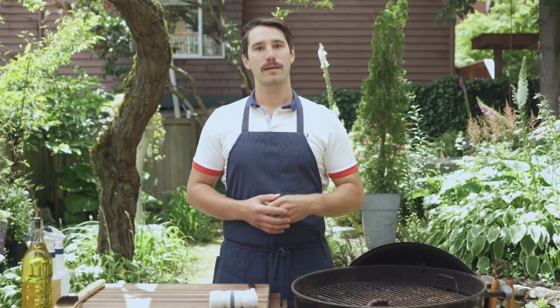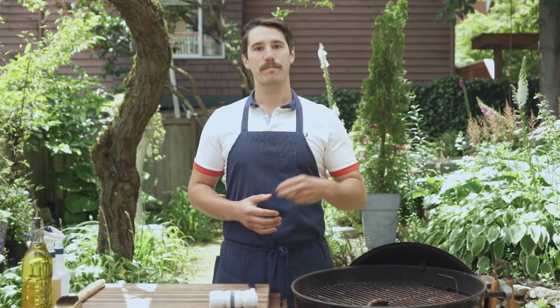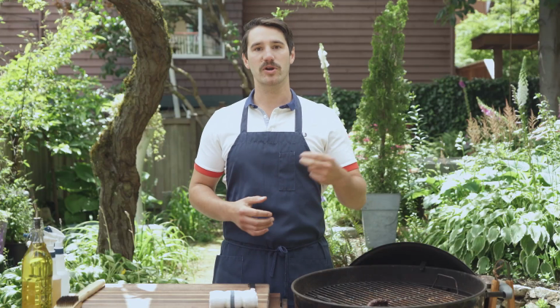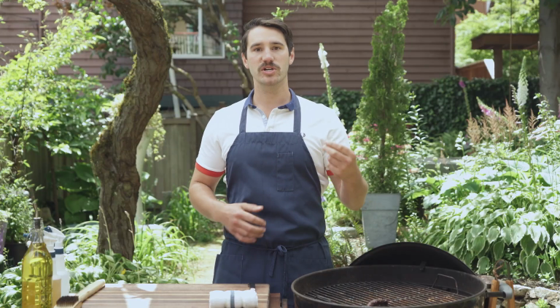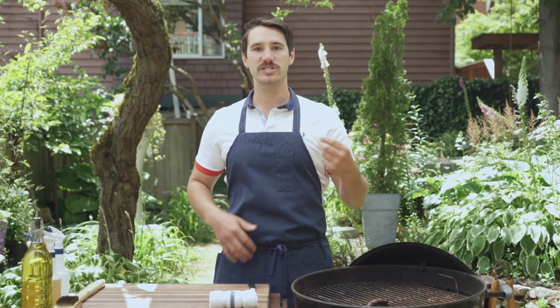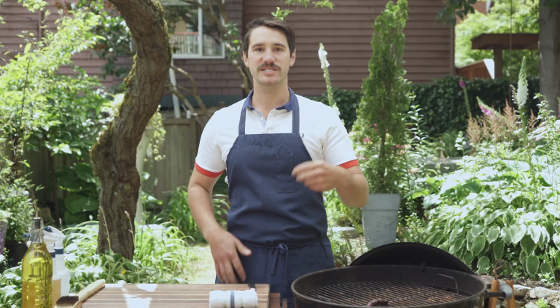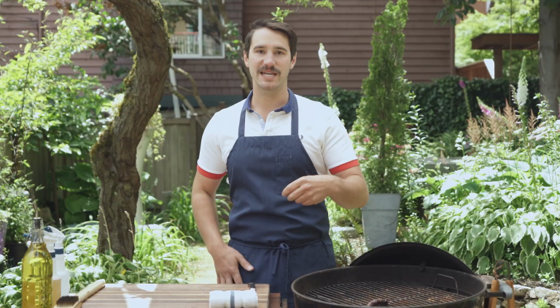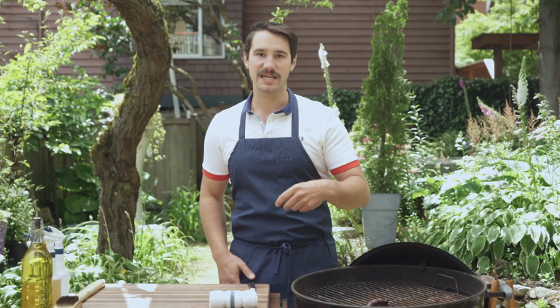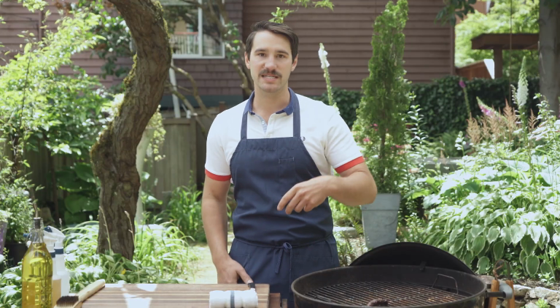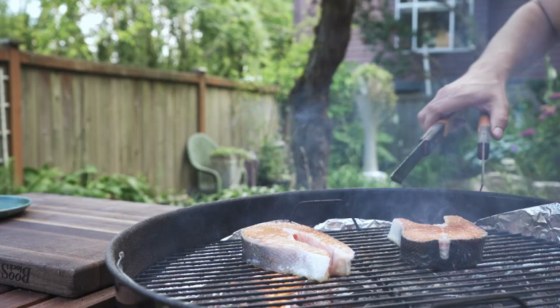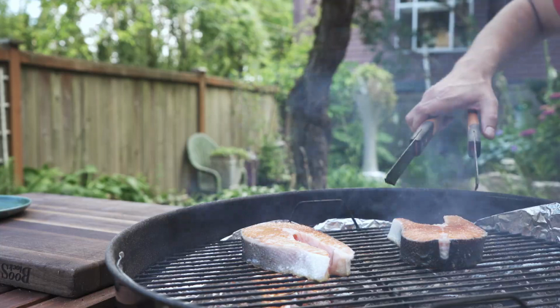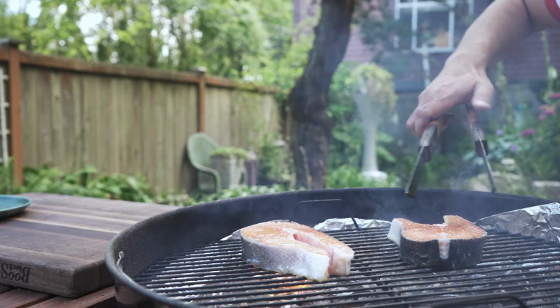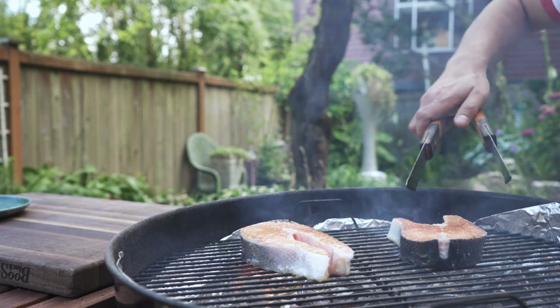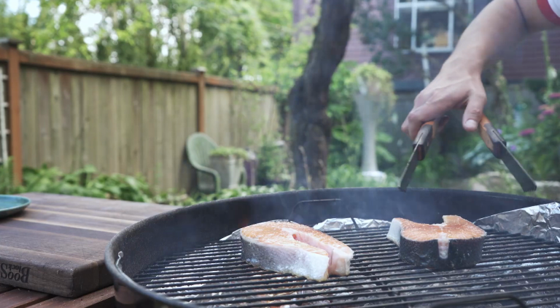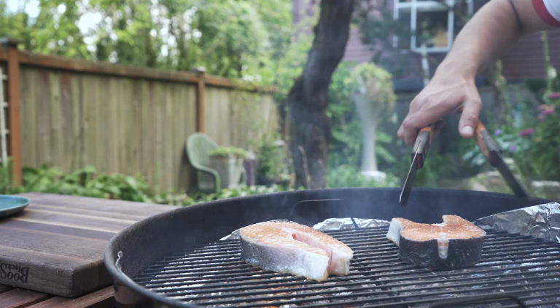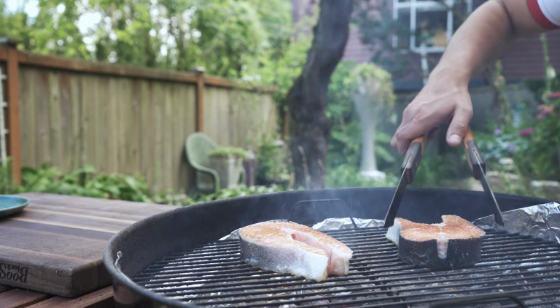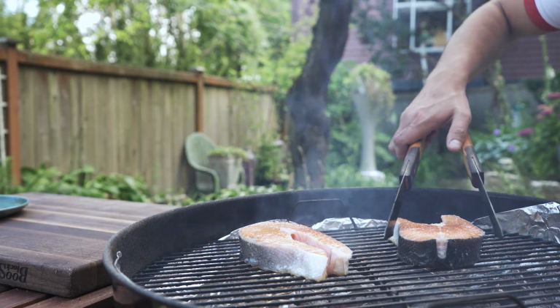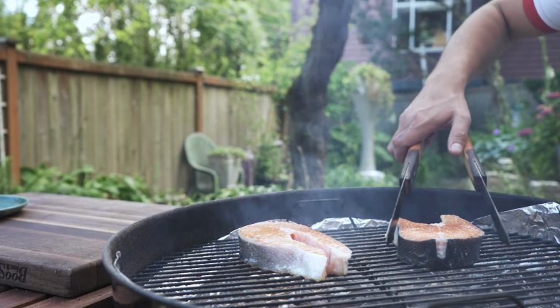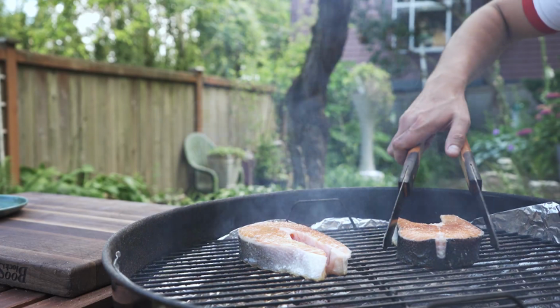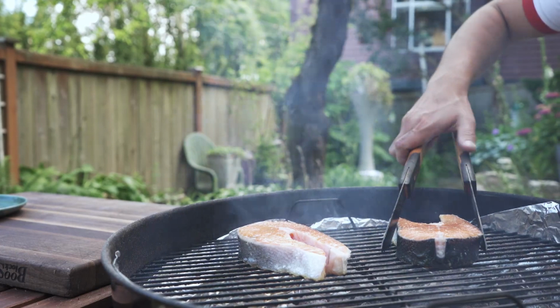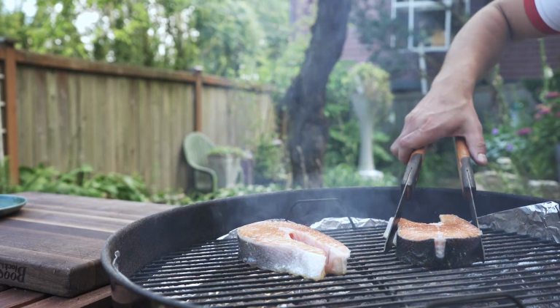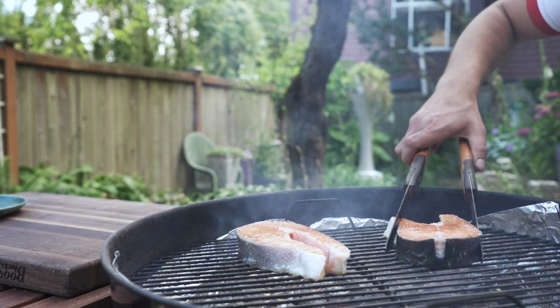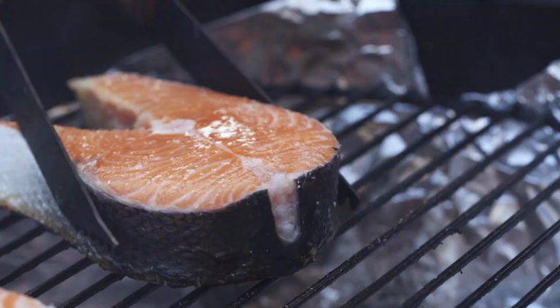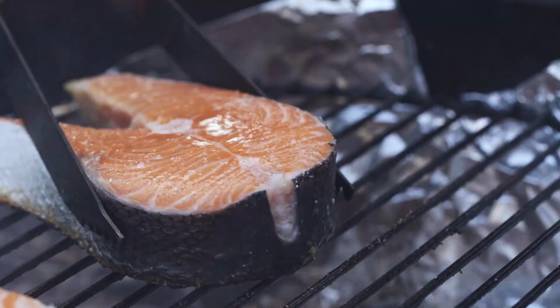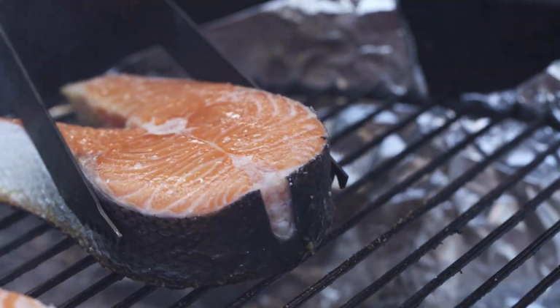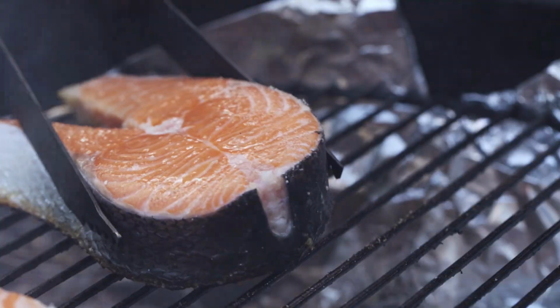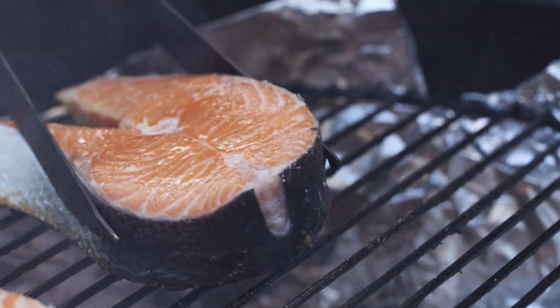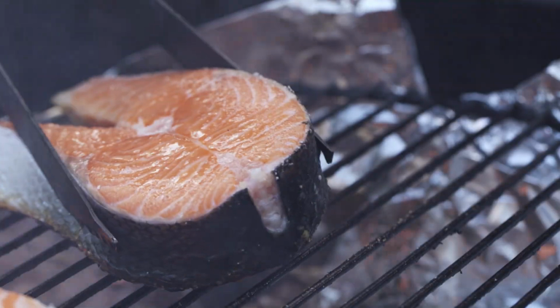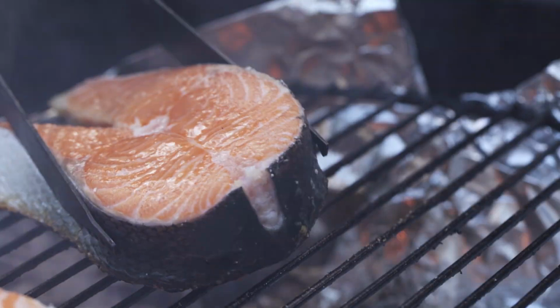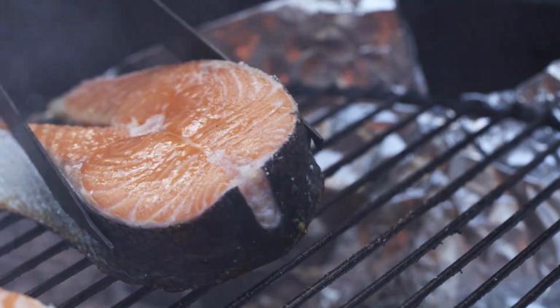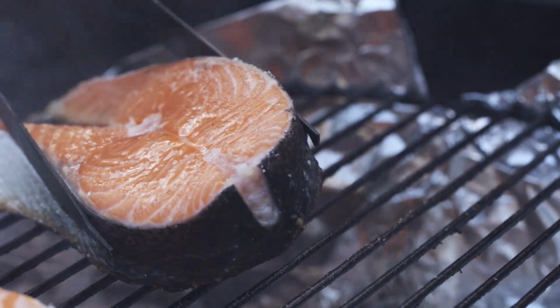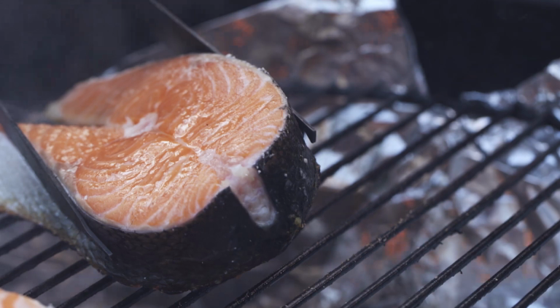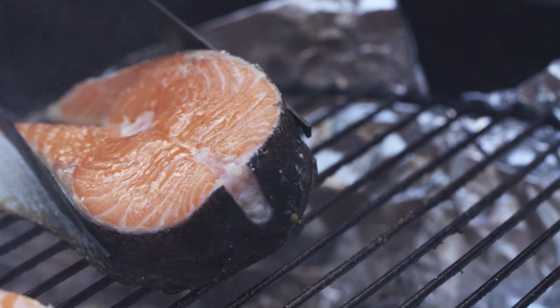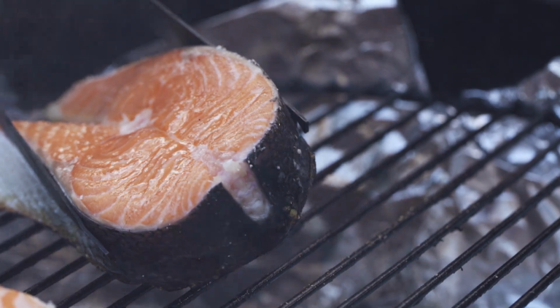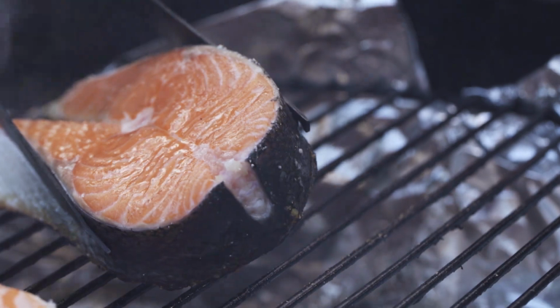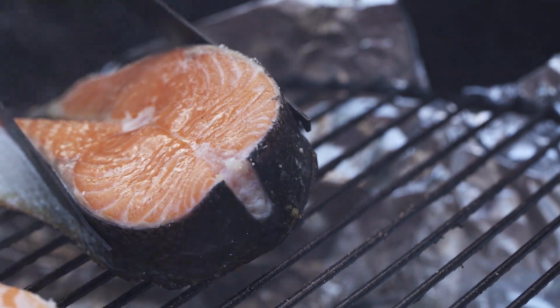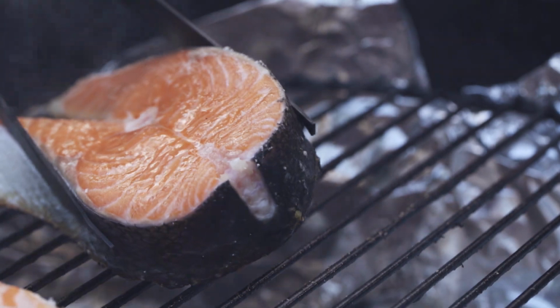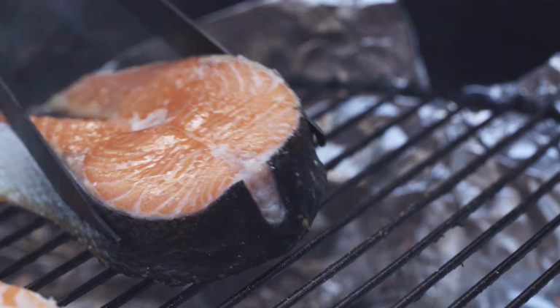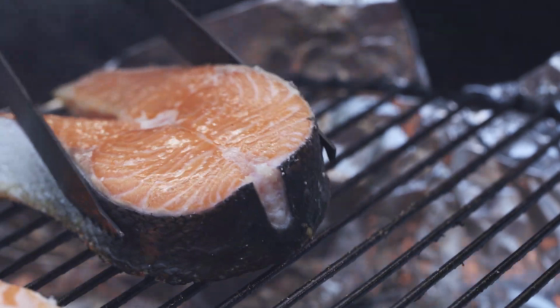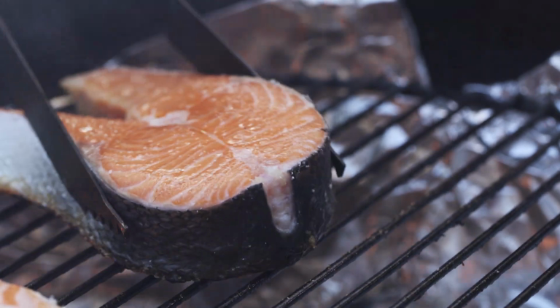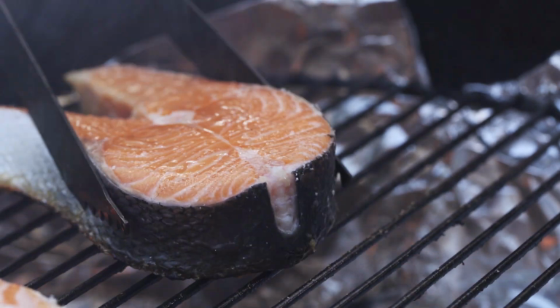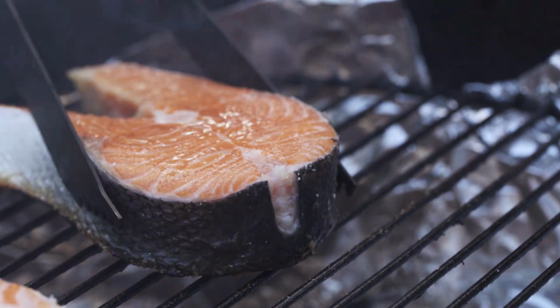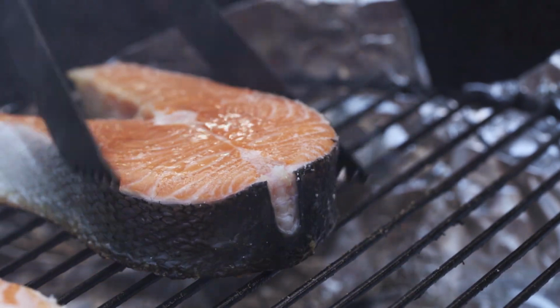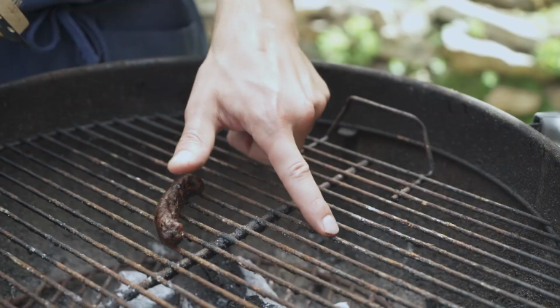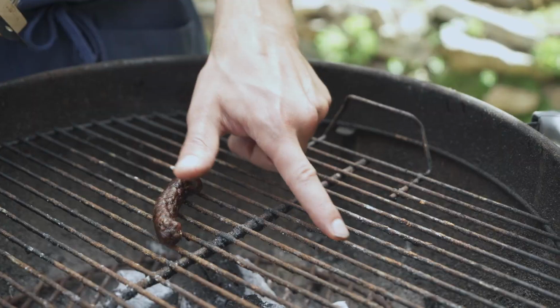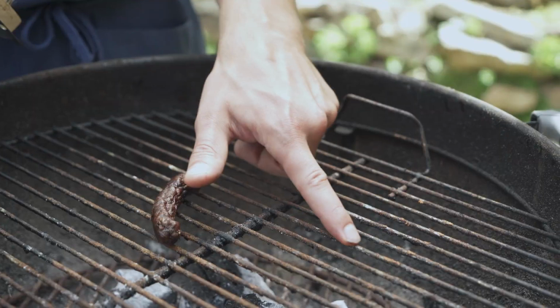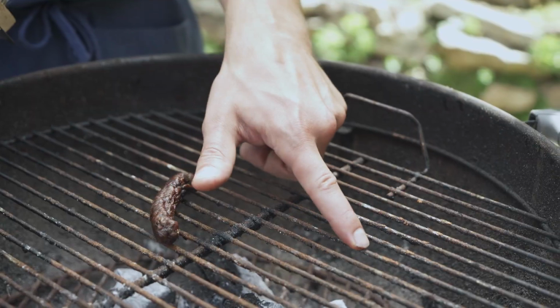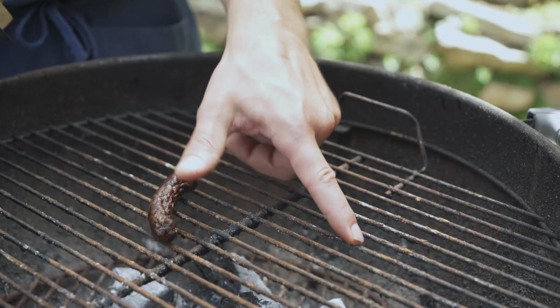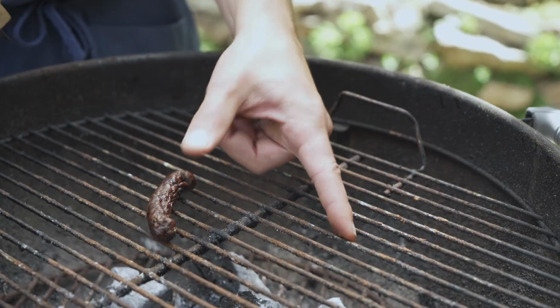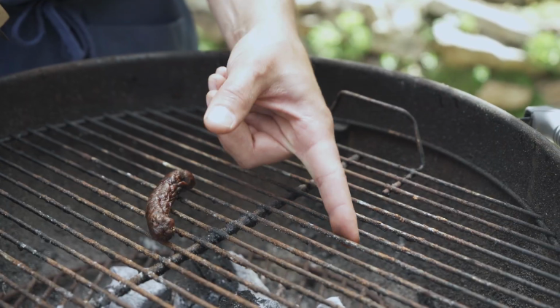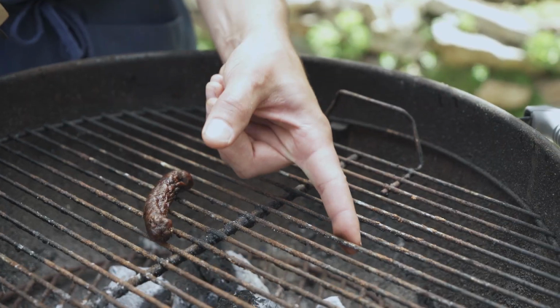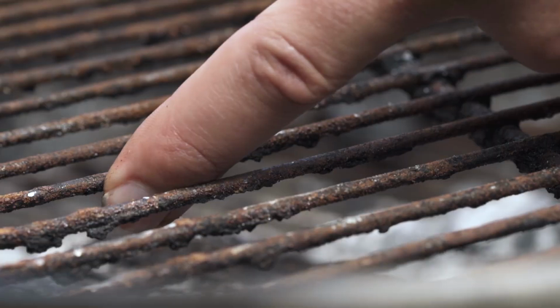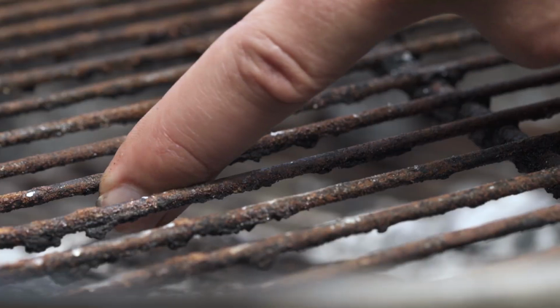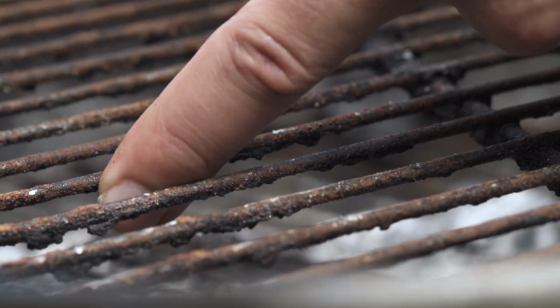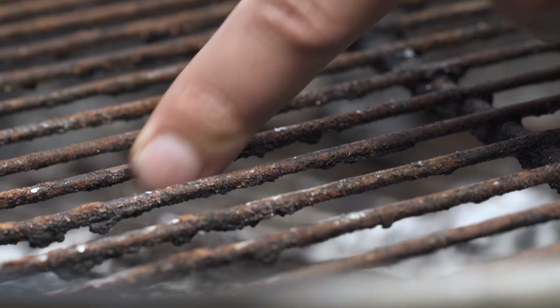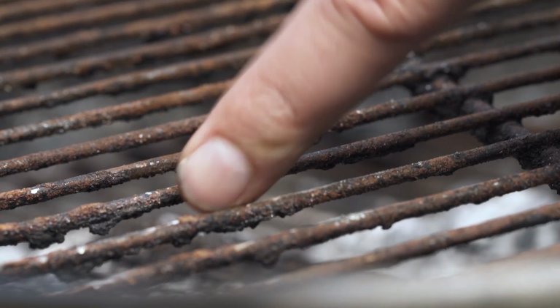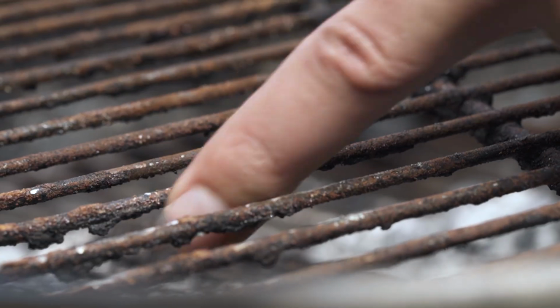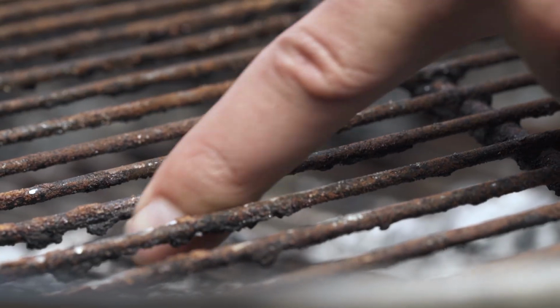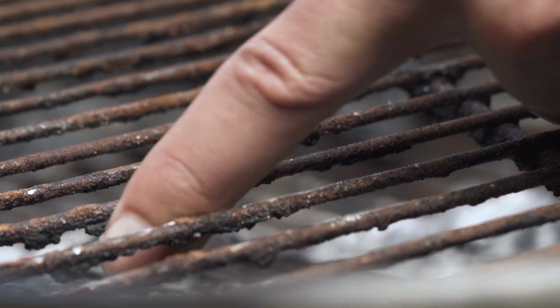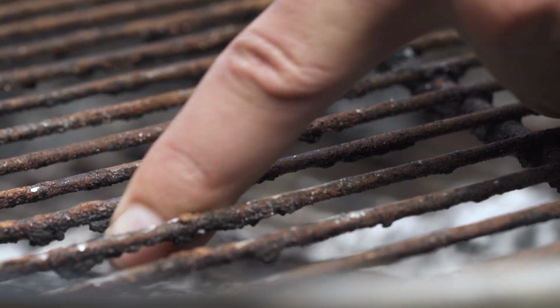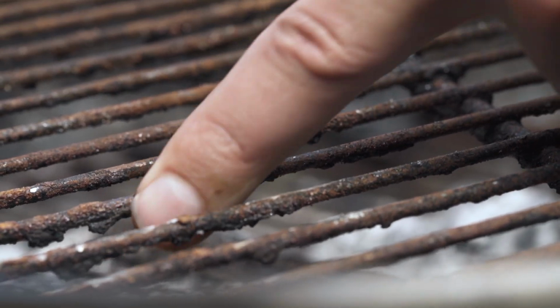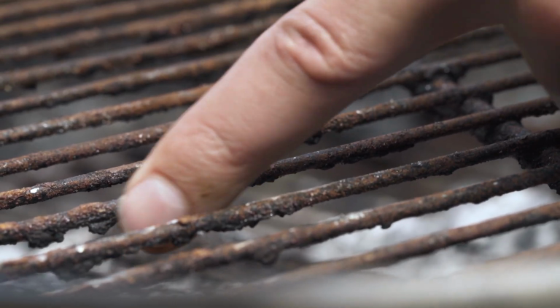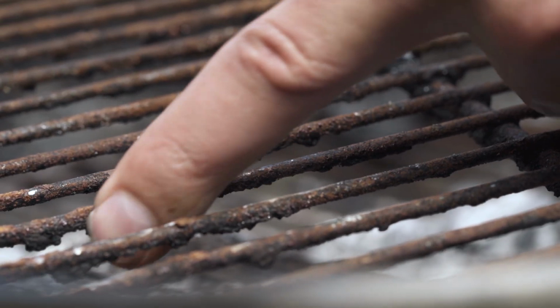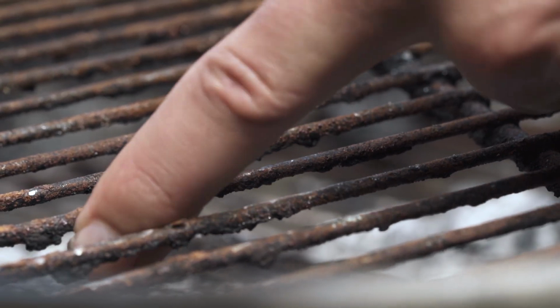Burgers, steaks, fish — especially fish — tend to stick to that surface, leaving nasty little bits behind too.